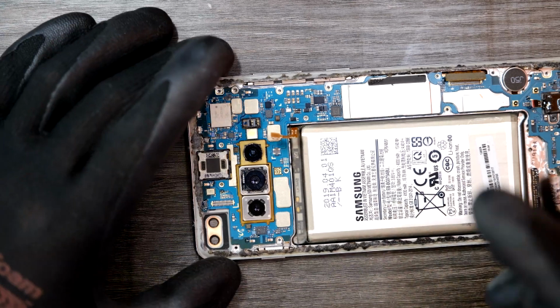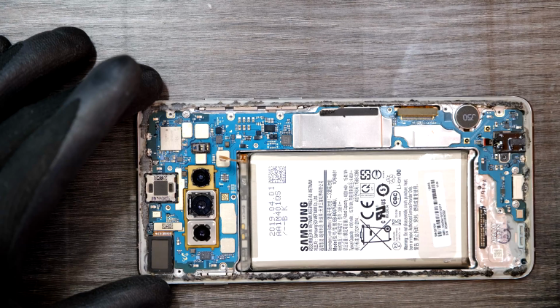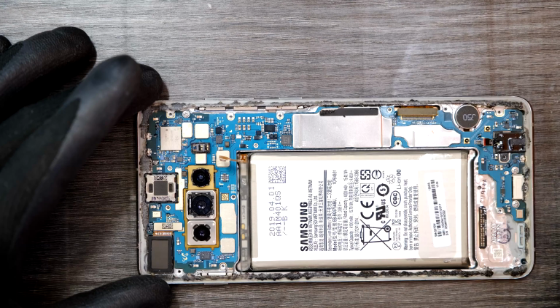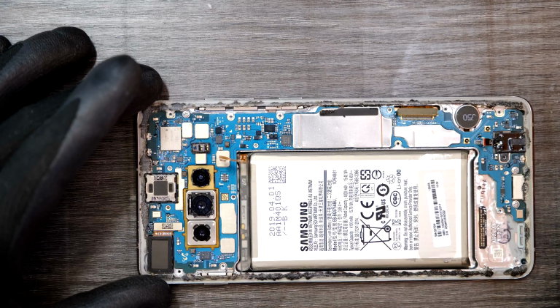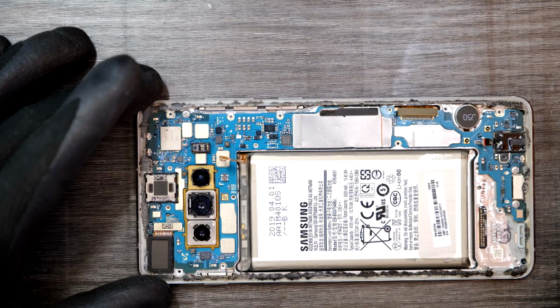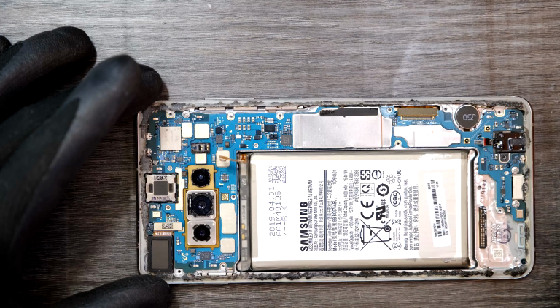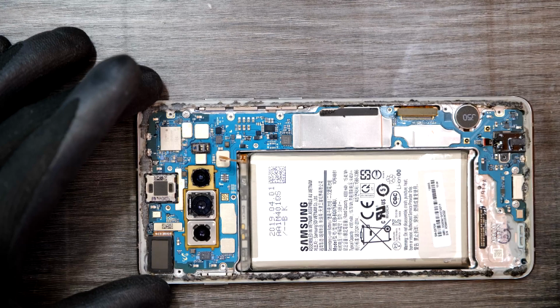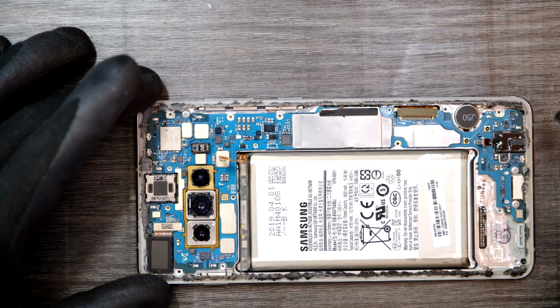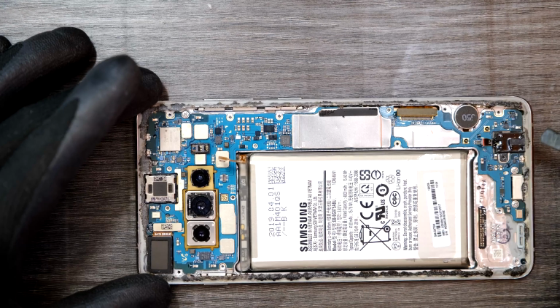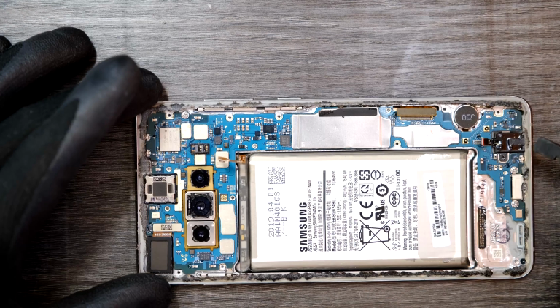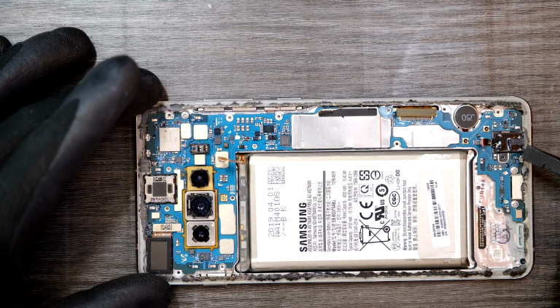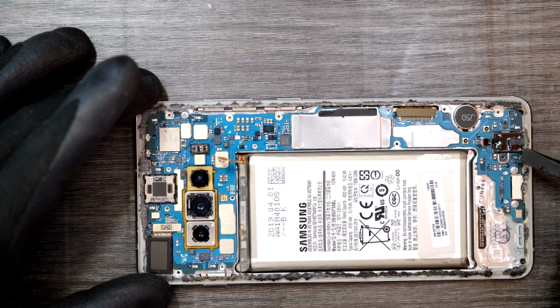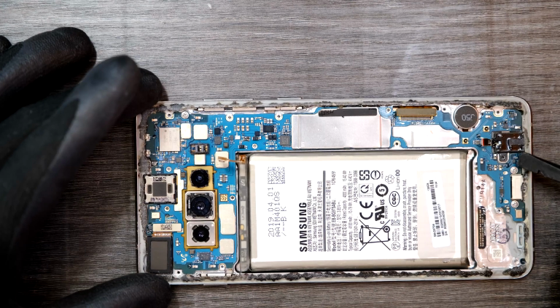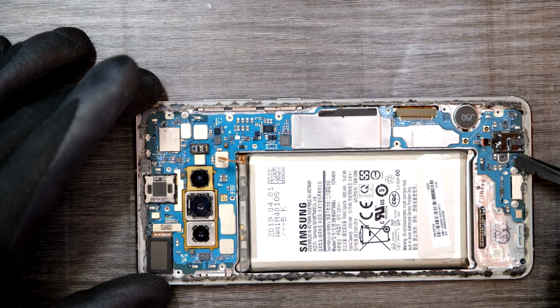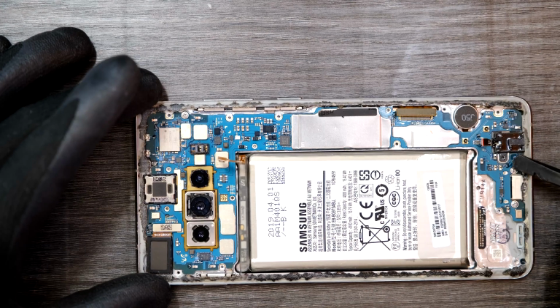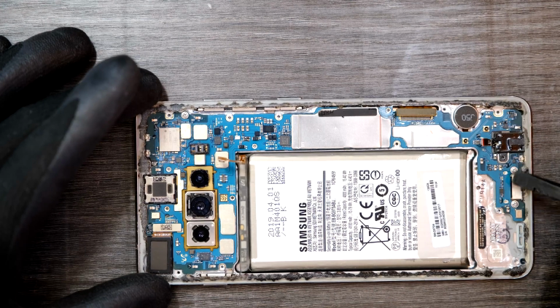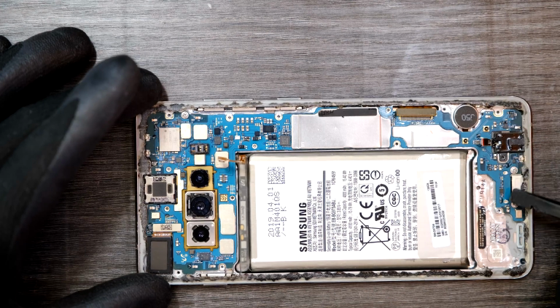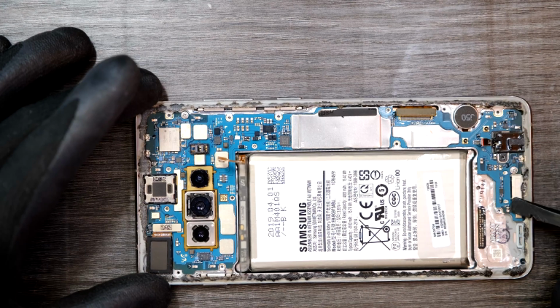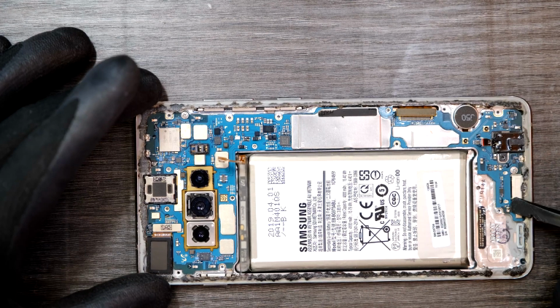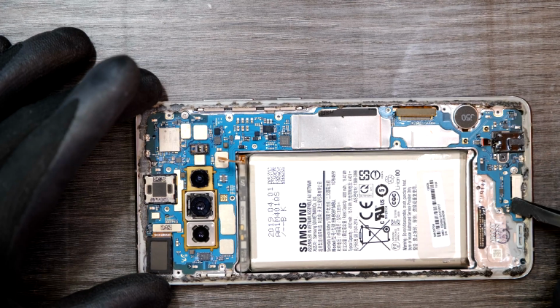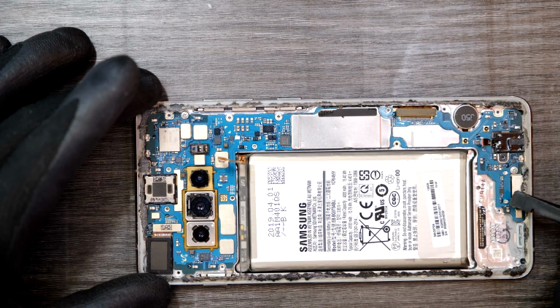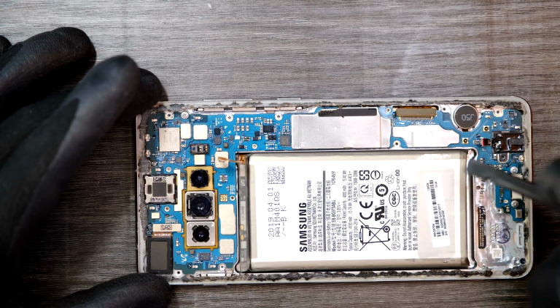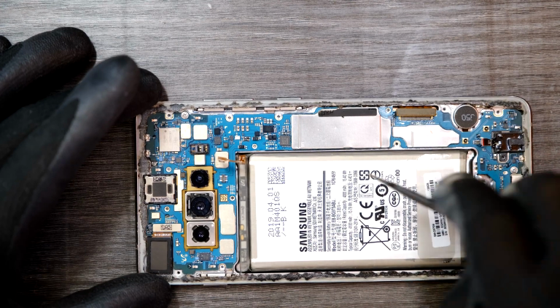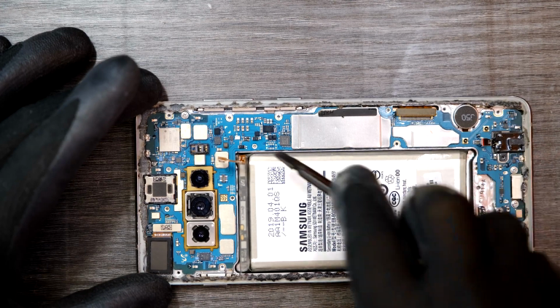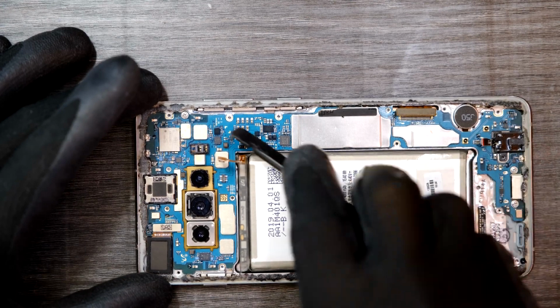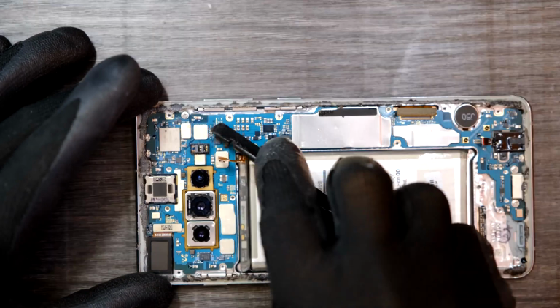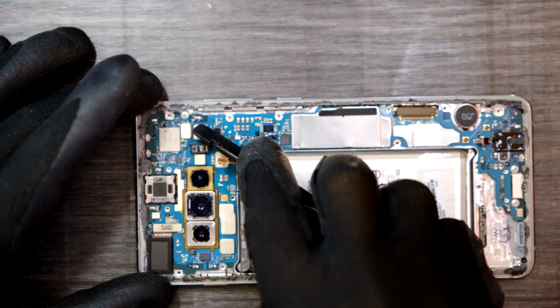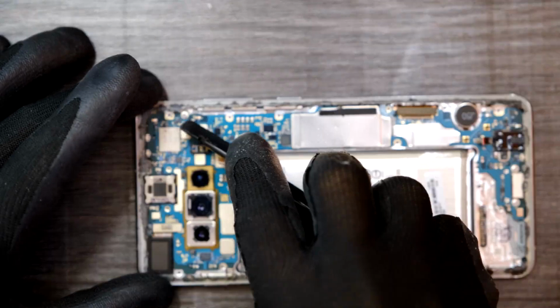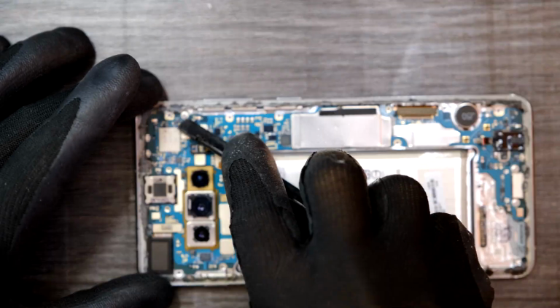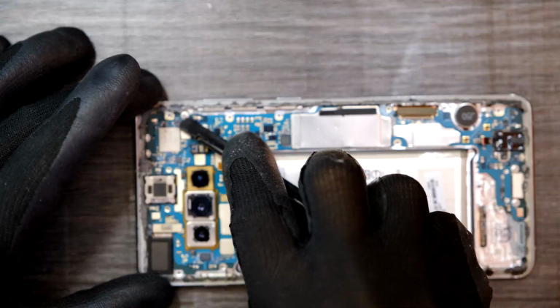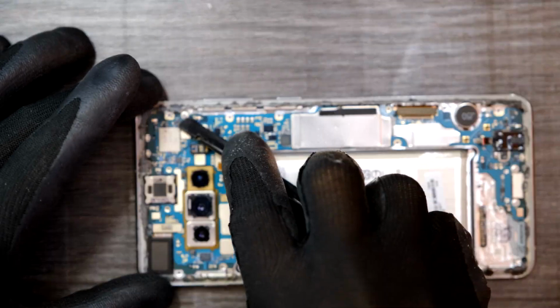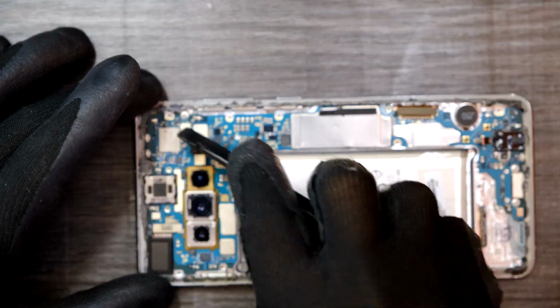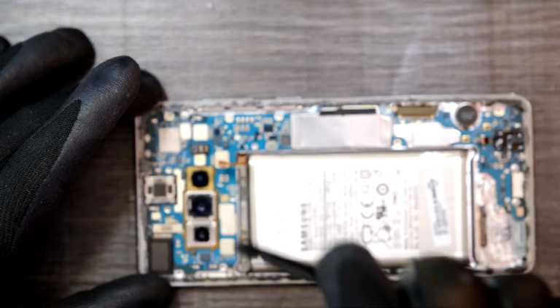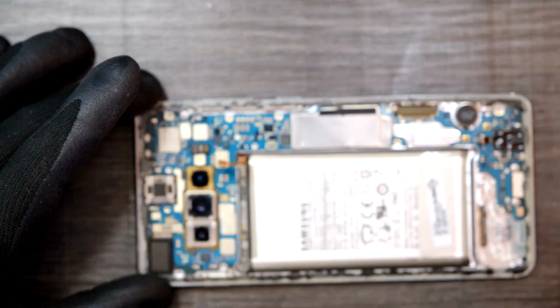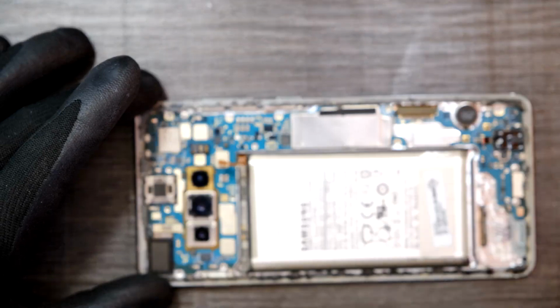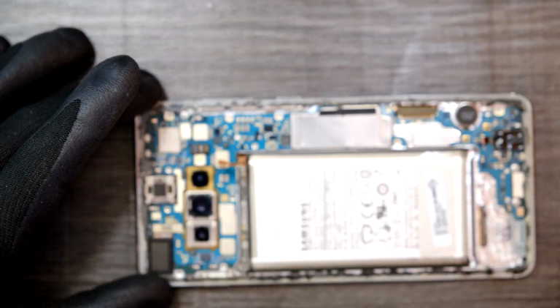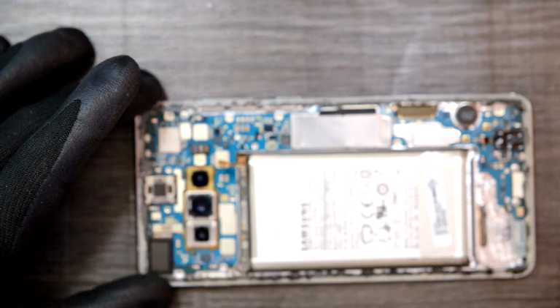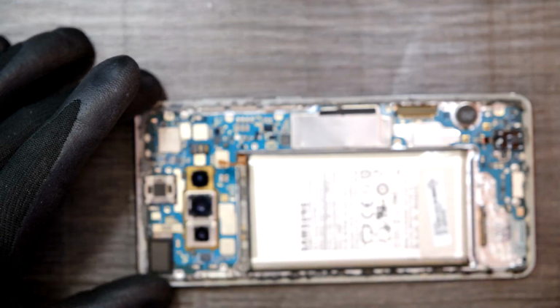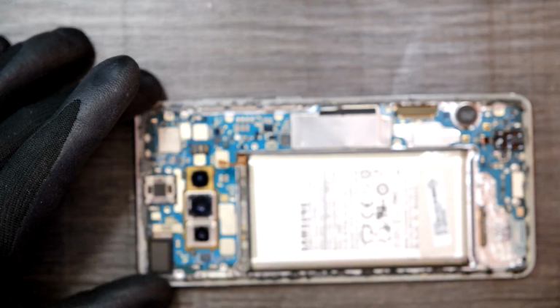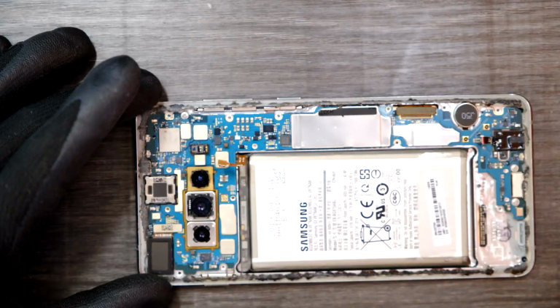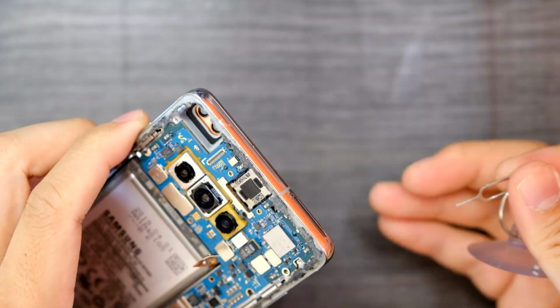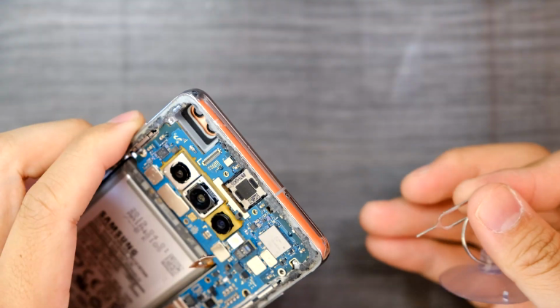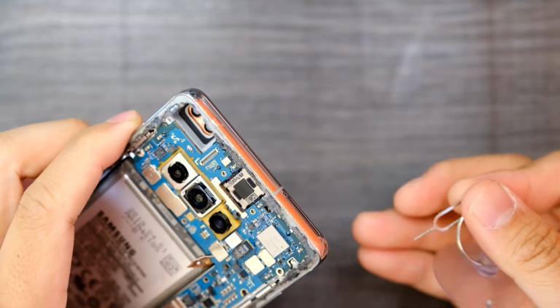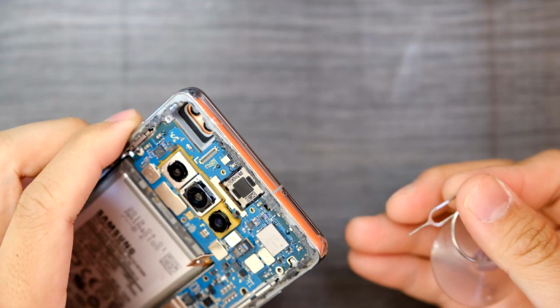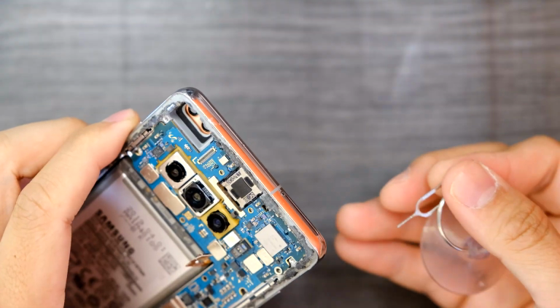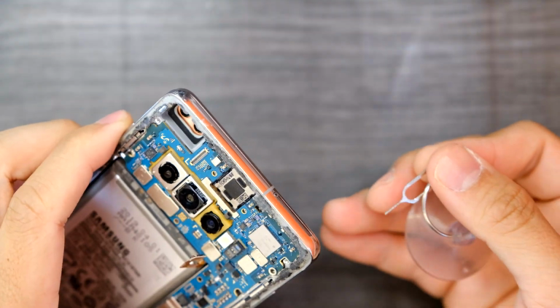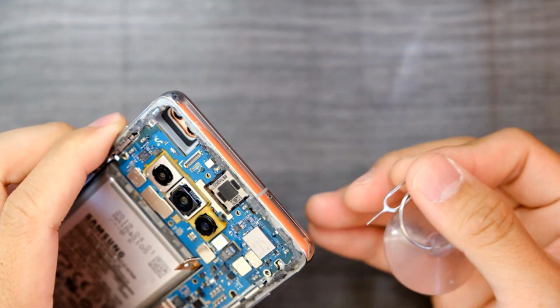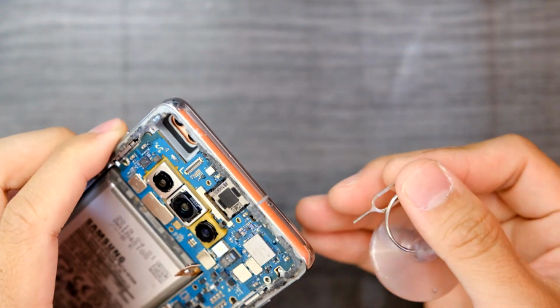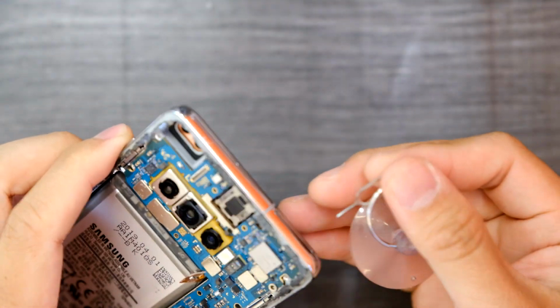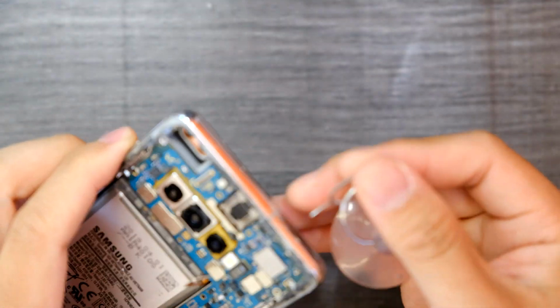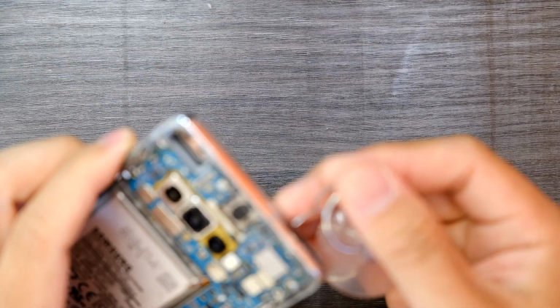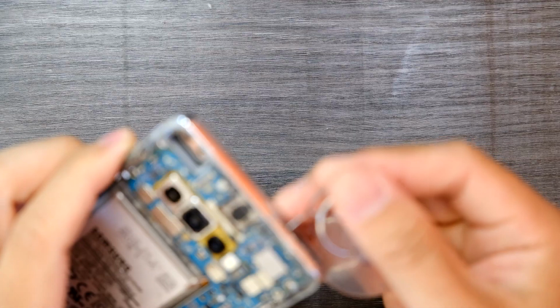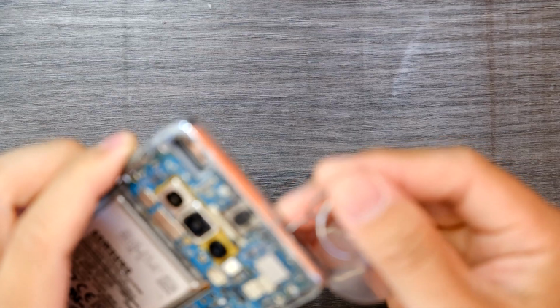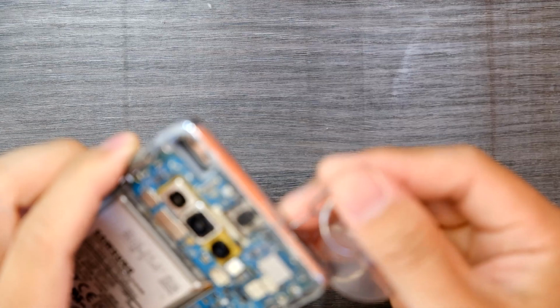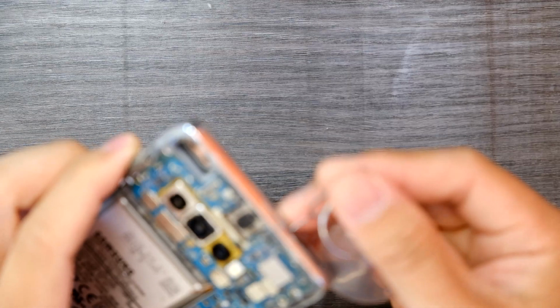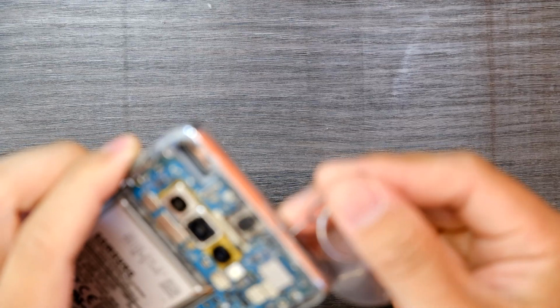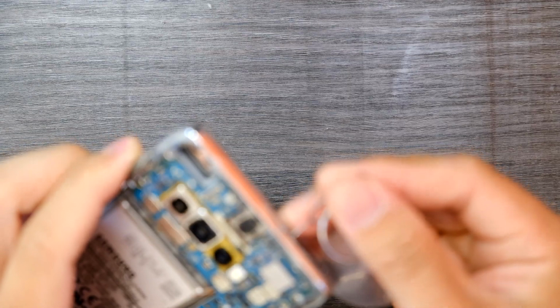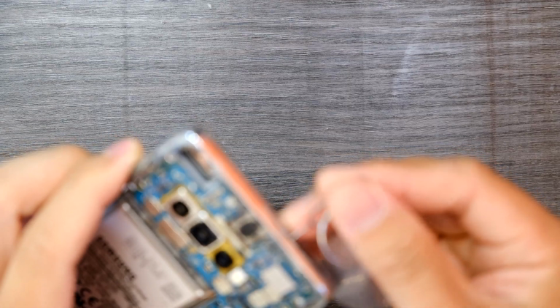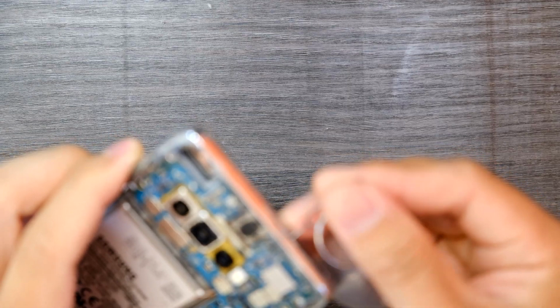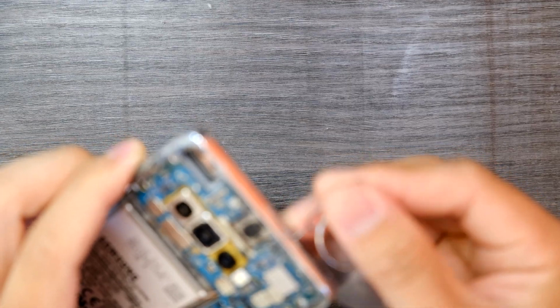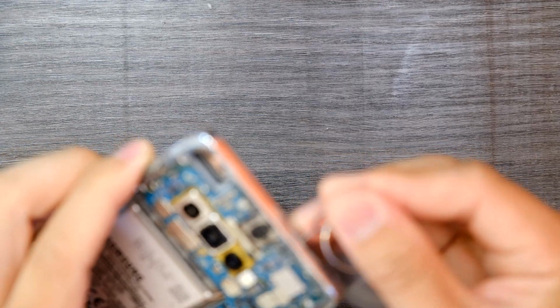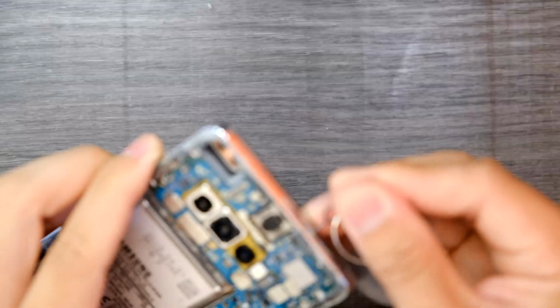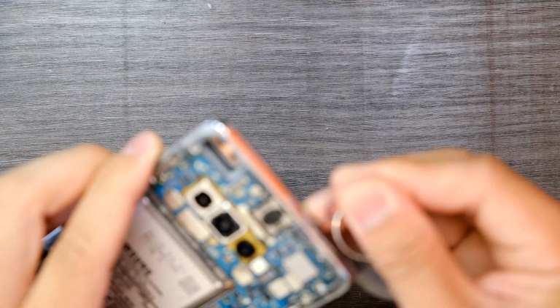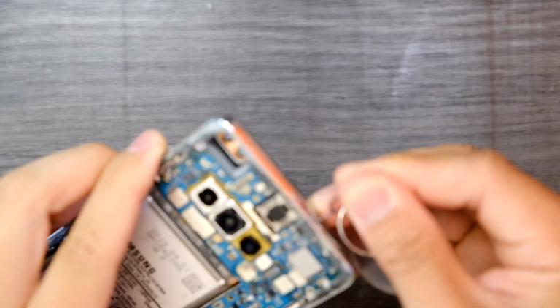Some screws — one, two, three. And then there's a sim card tray we need to remove.